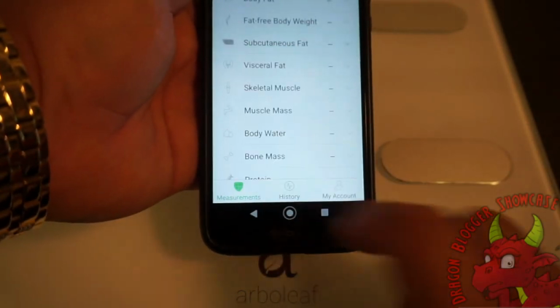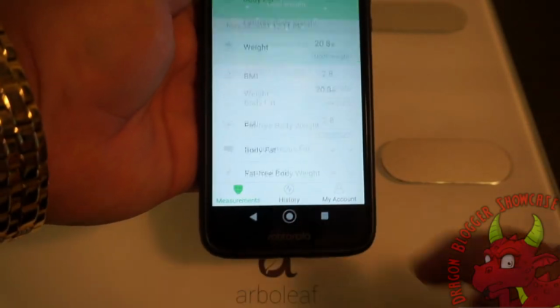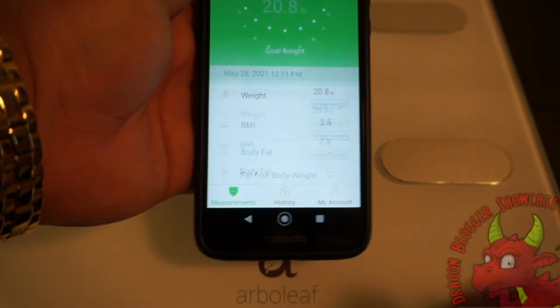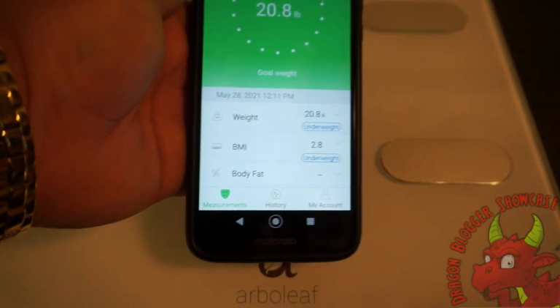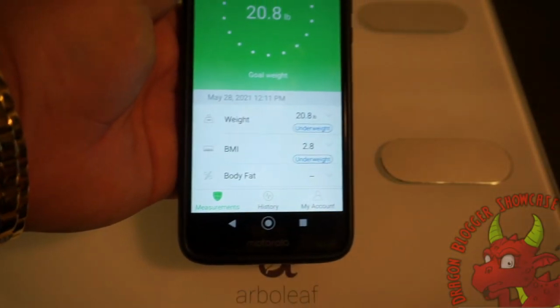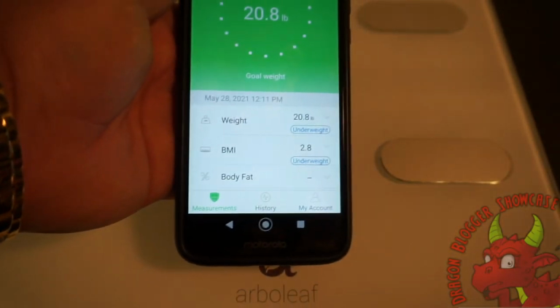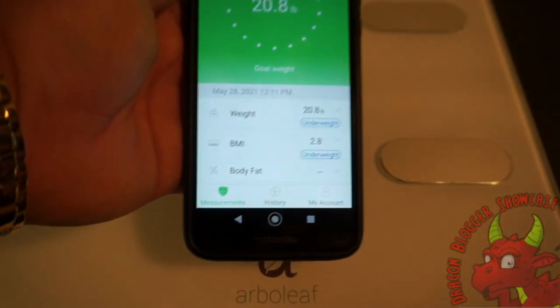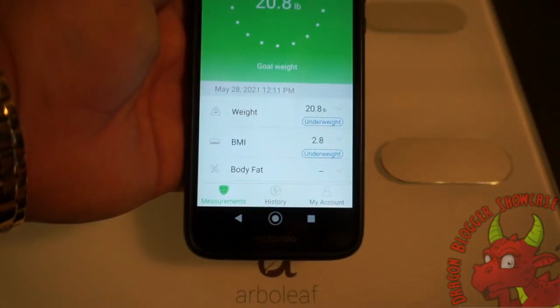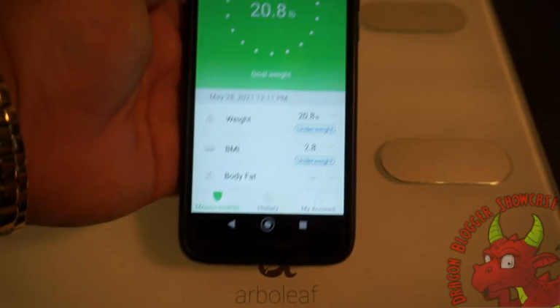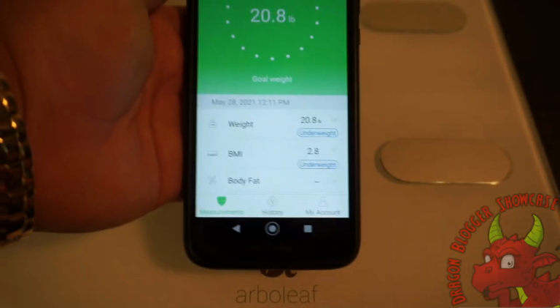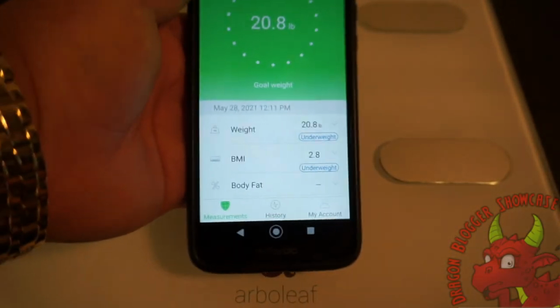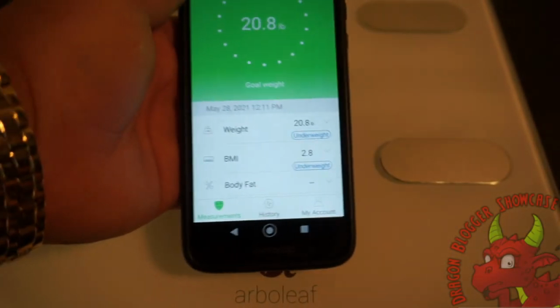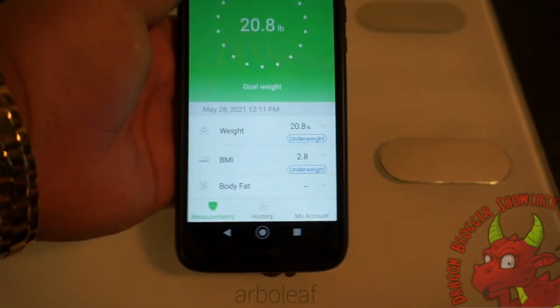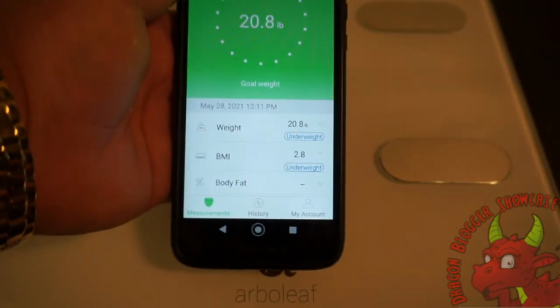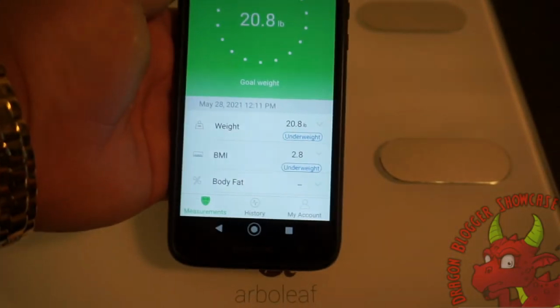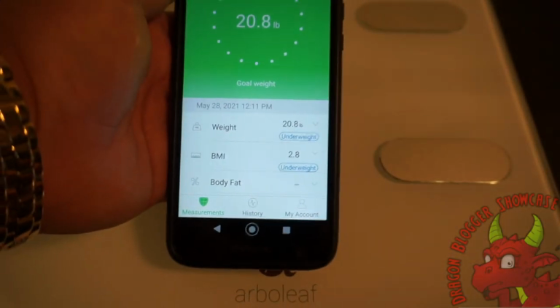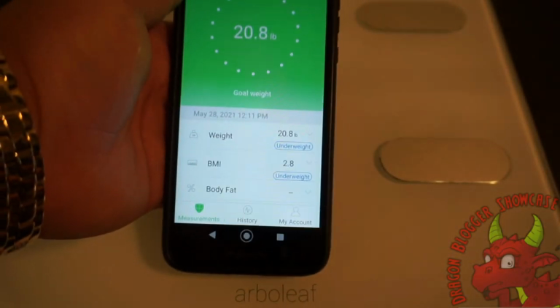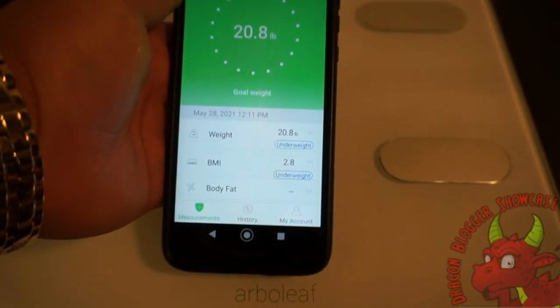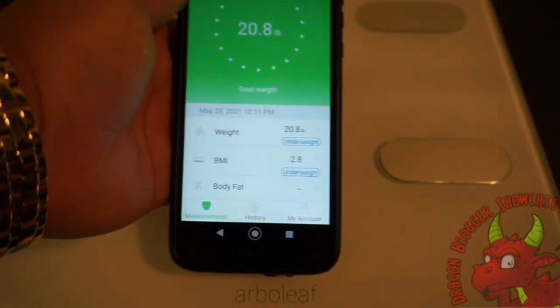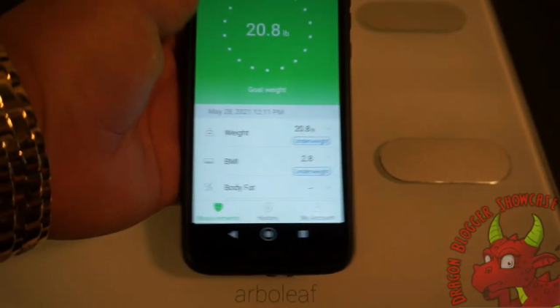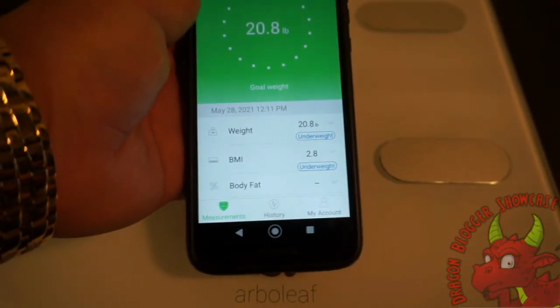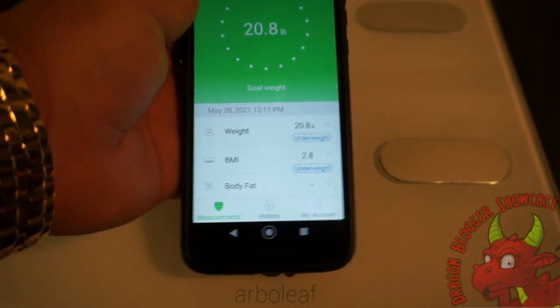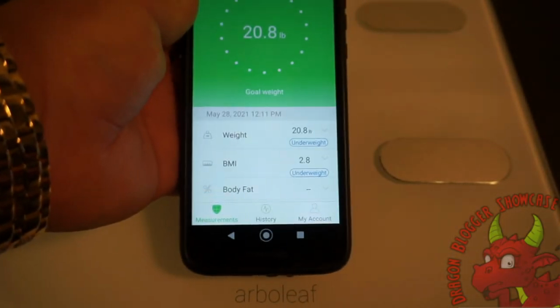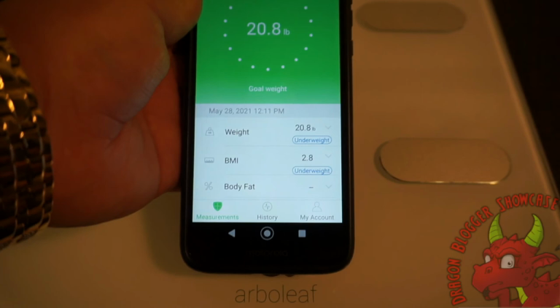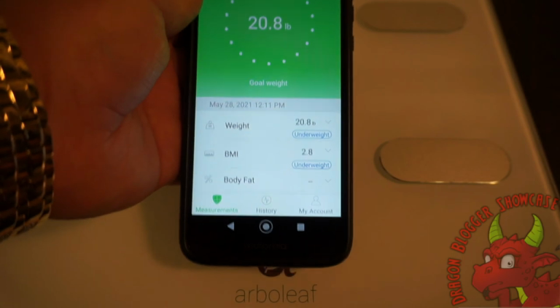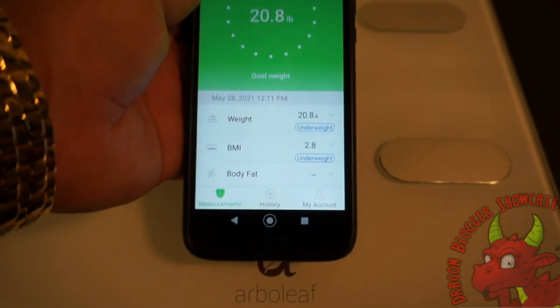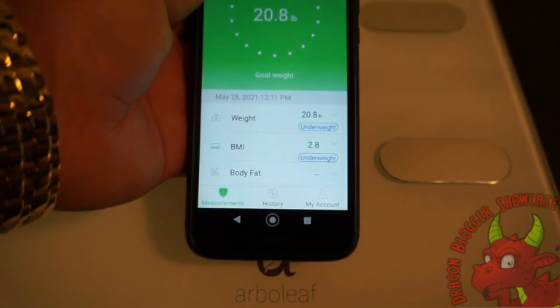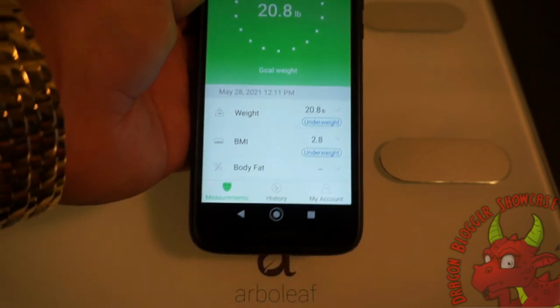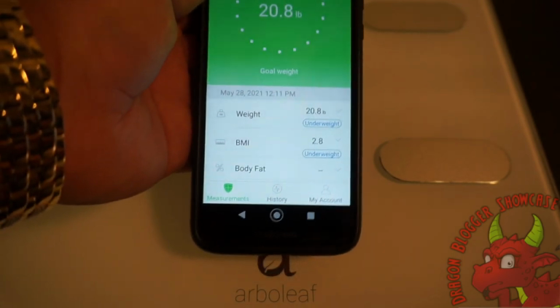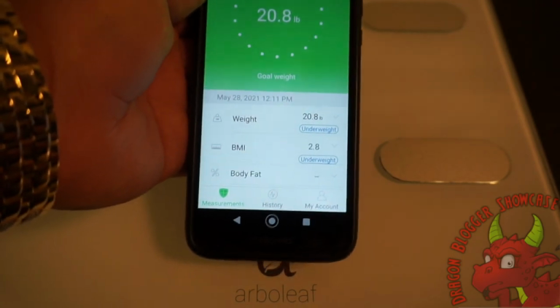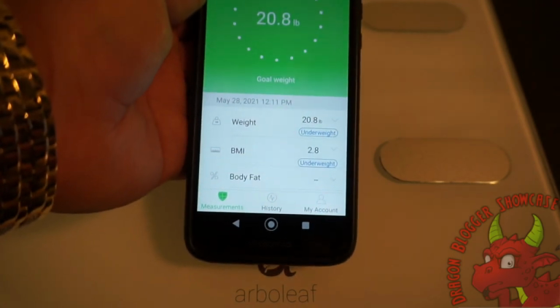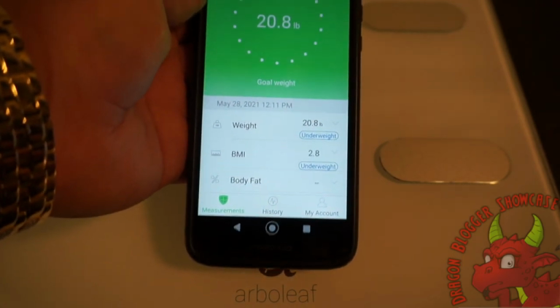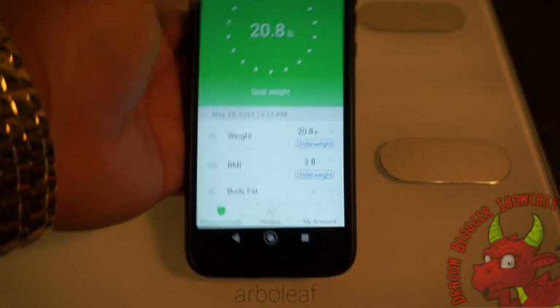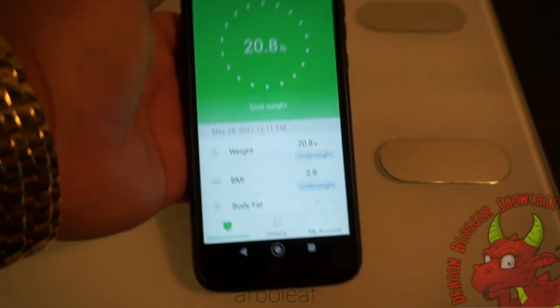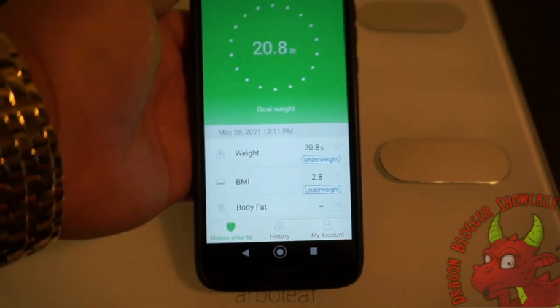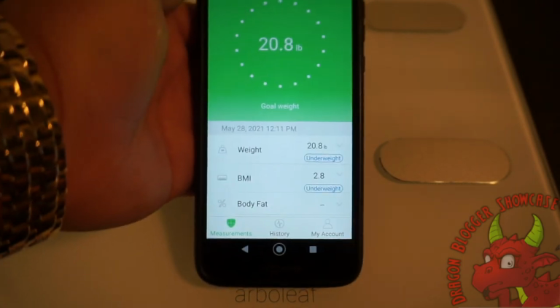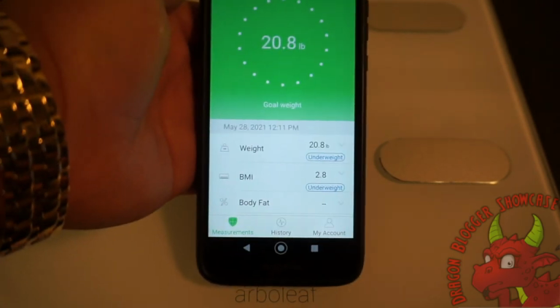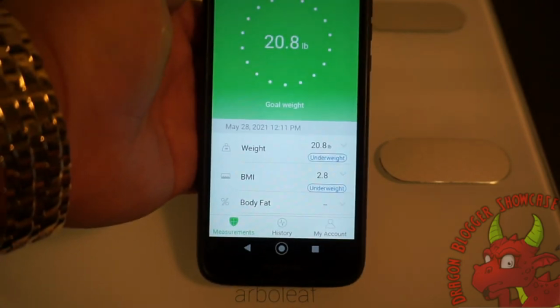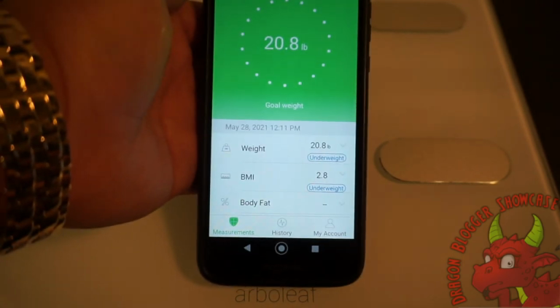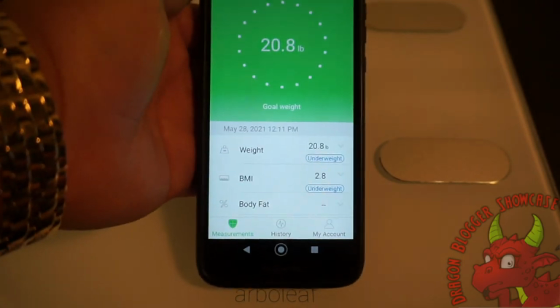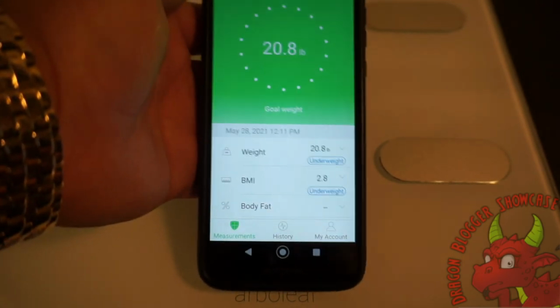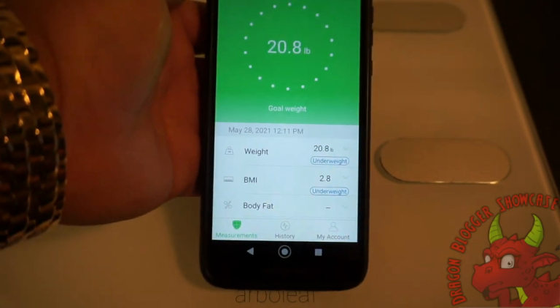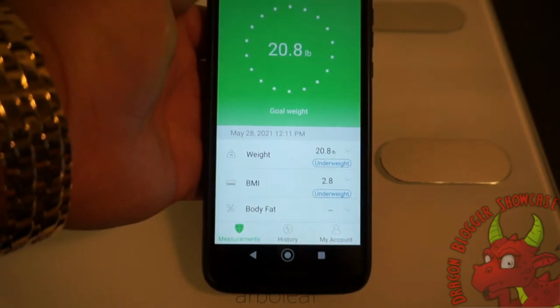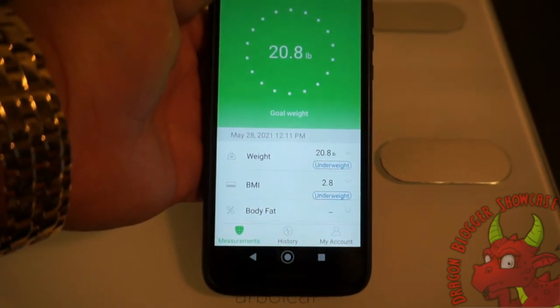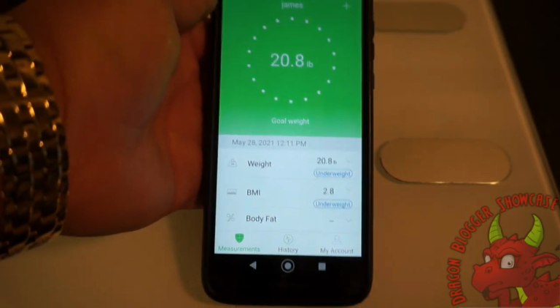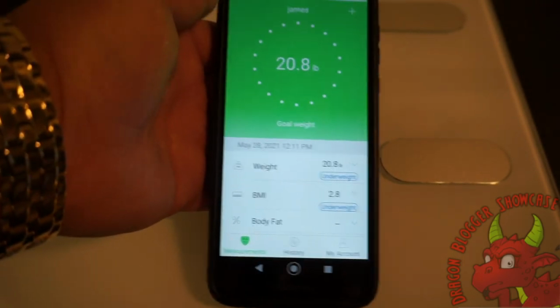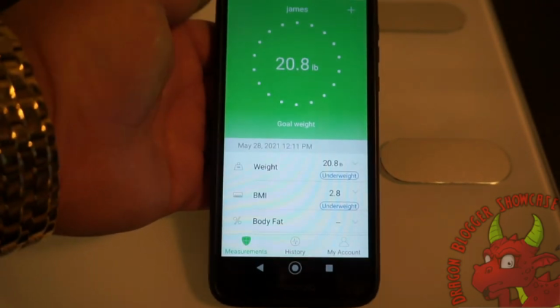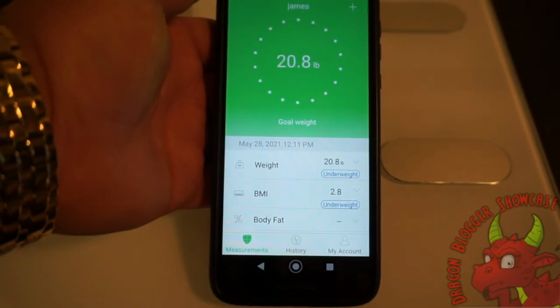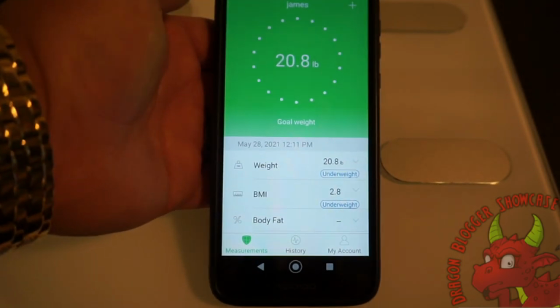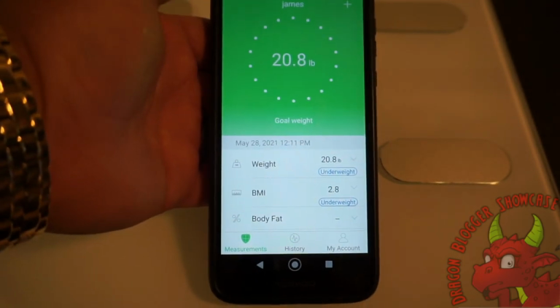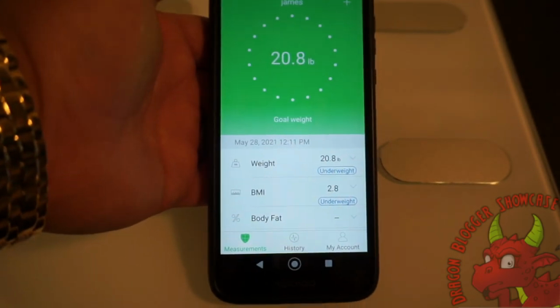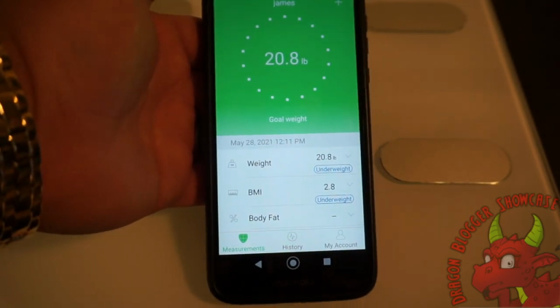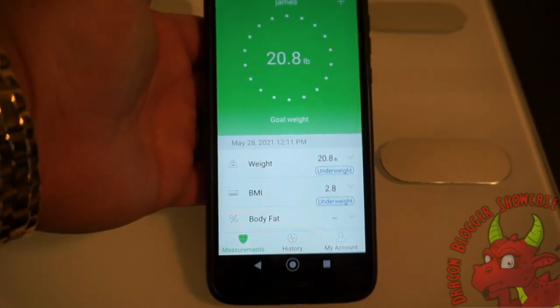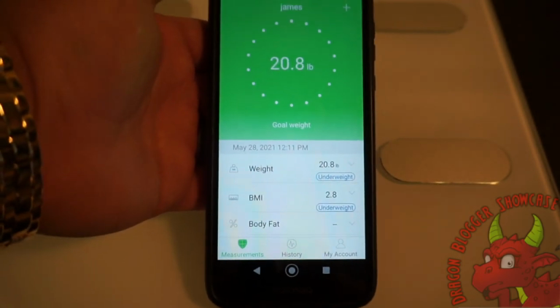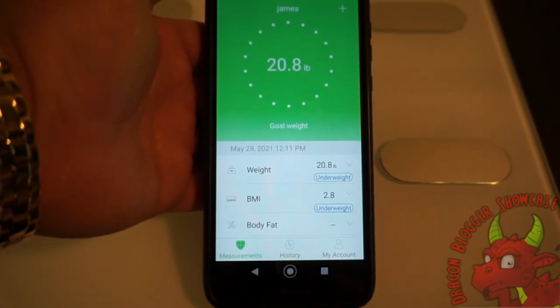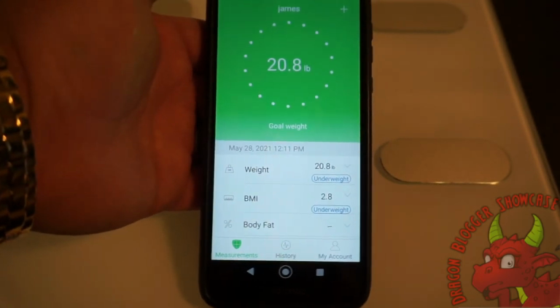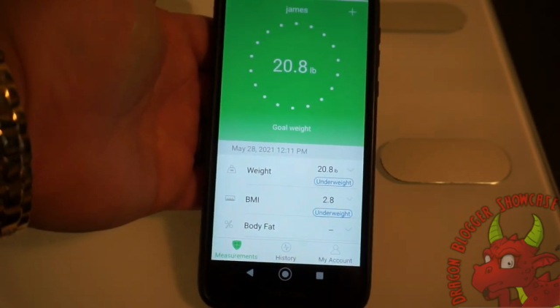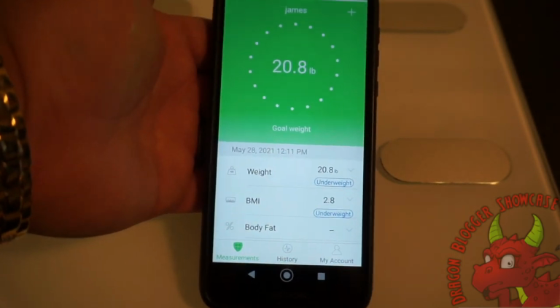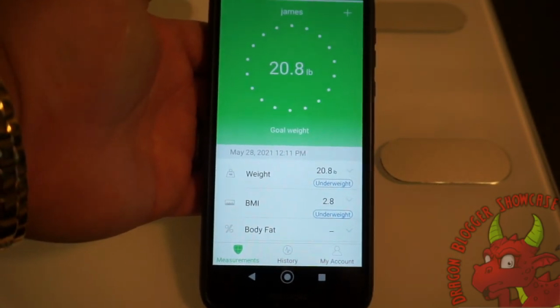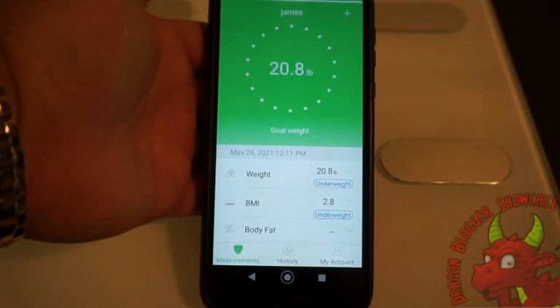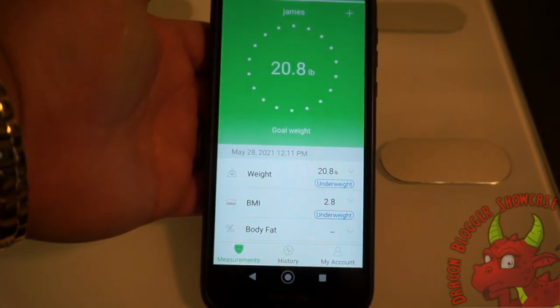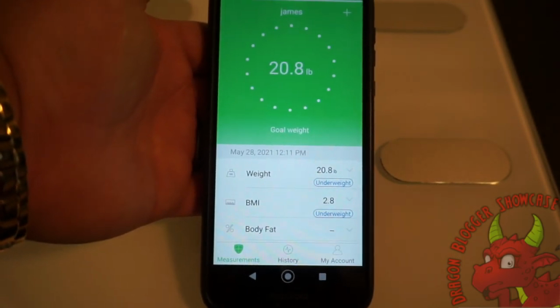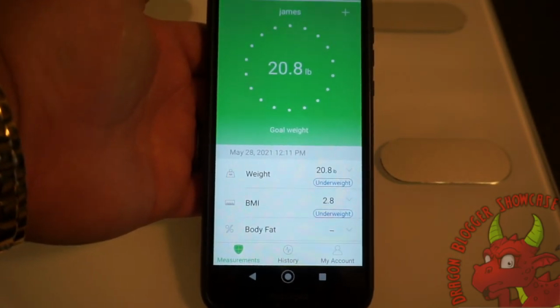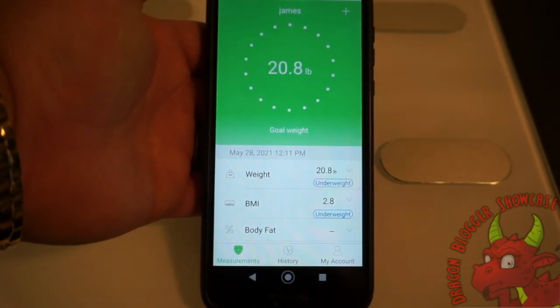So that is the Arbo Leaf Smart Fitness Scale and app. Thank you for checking out this video, and keep your eyes out for more.